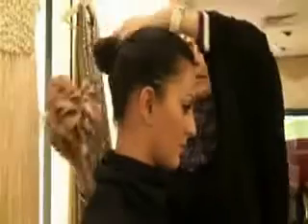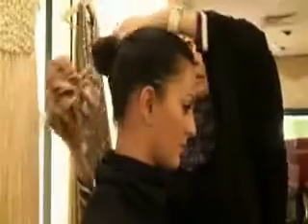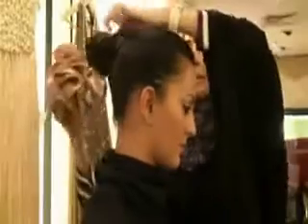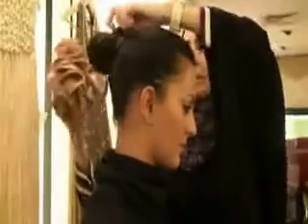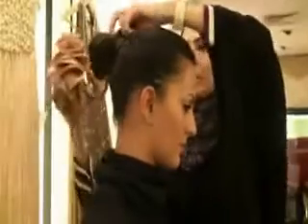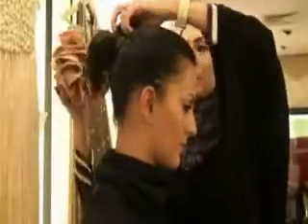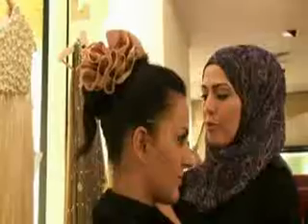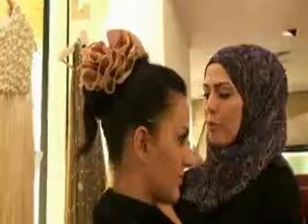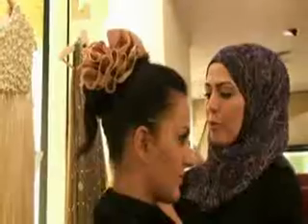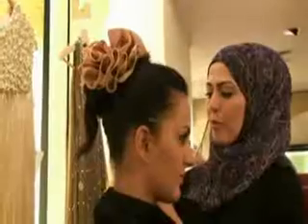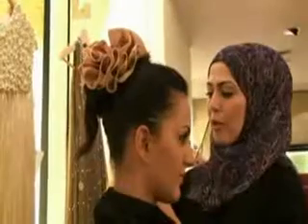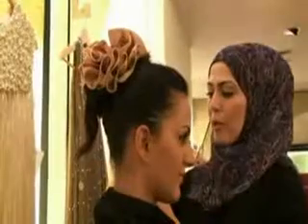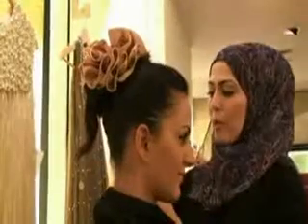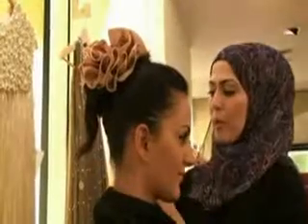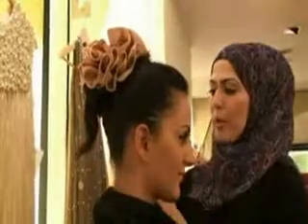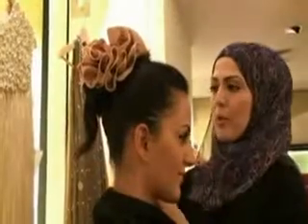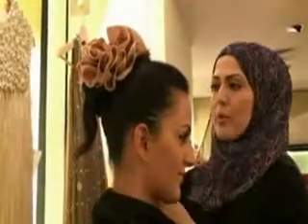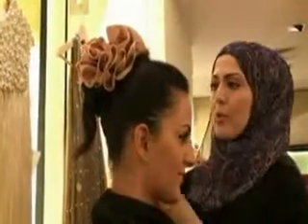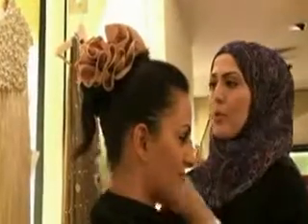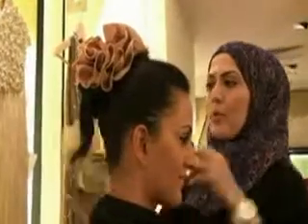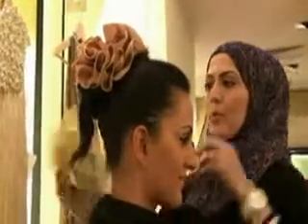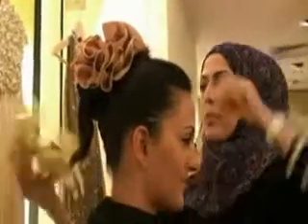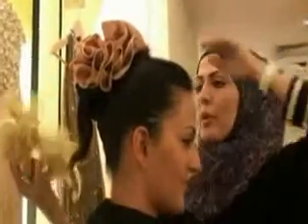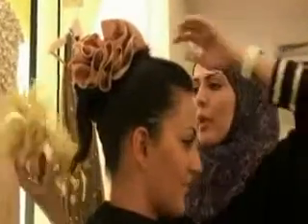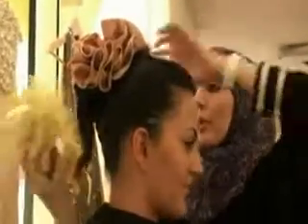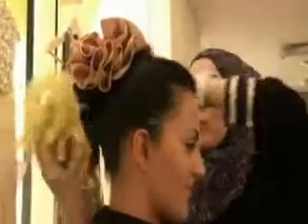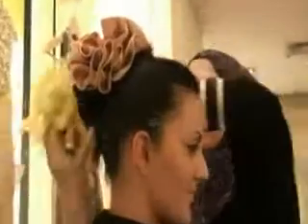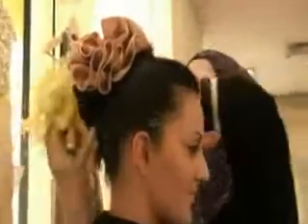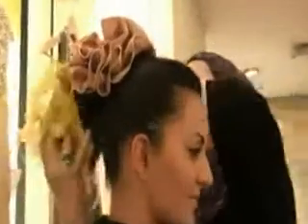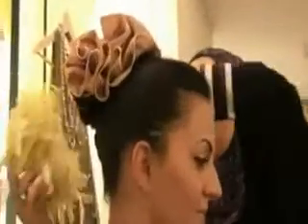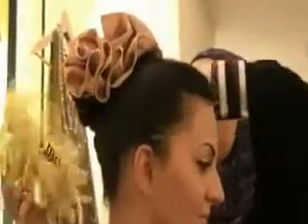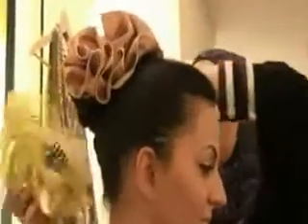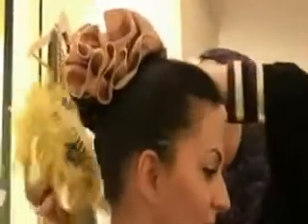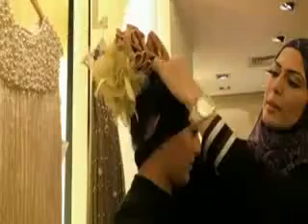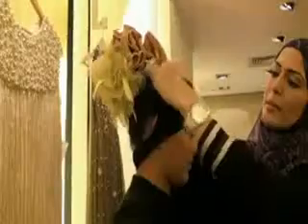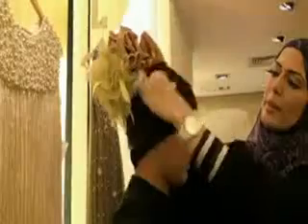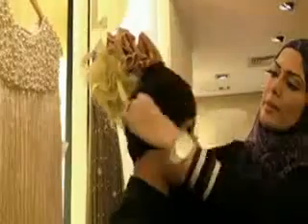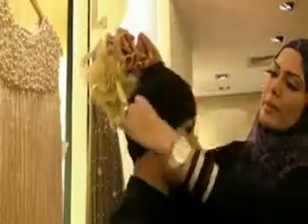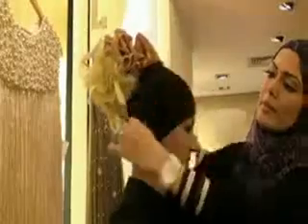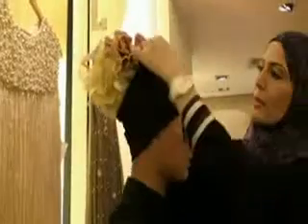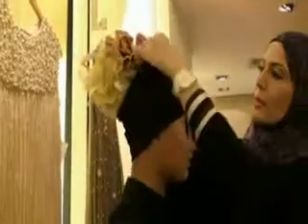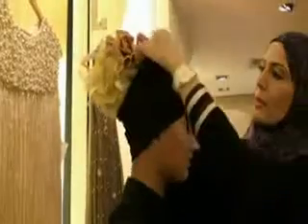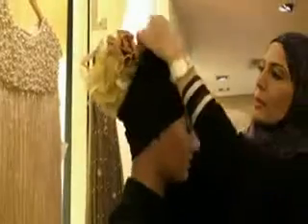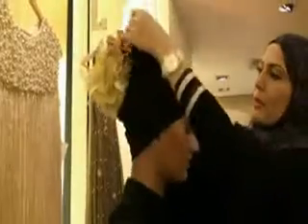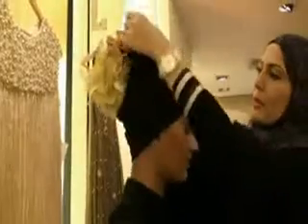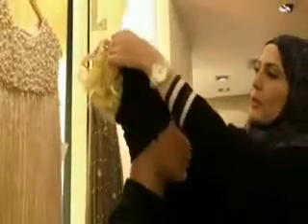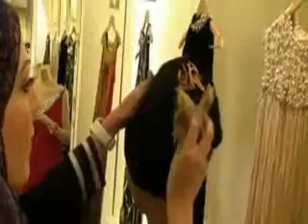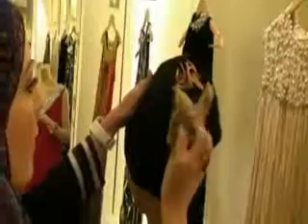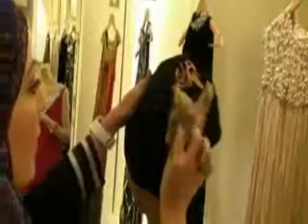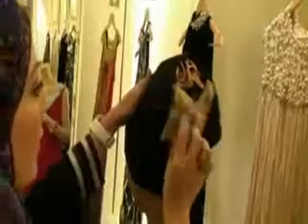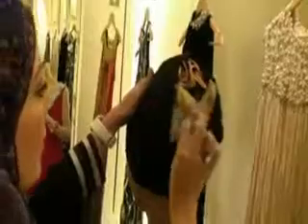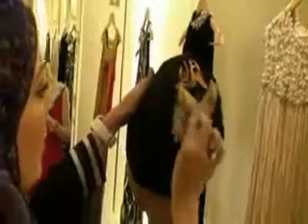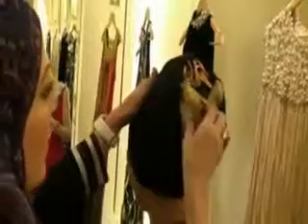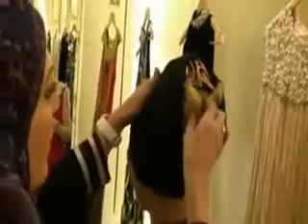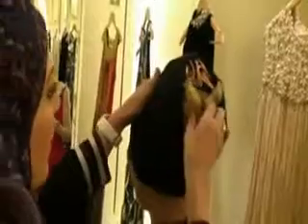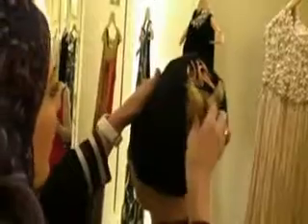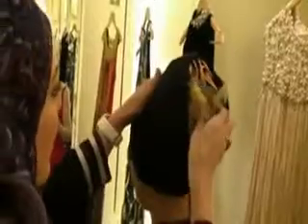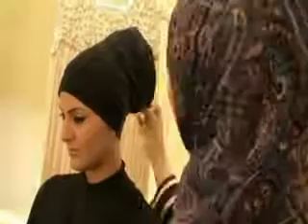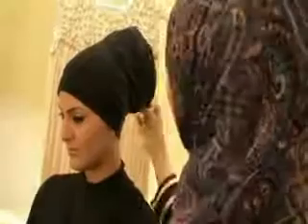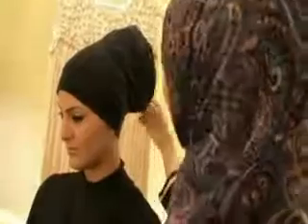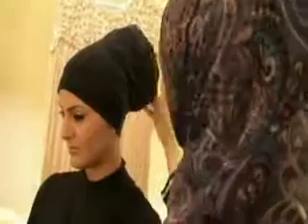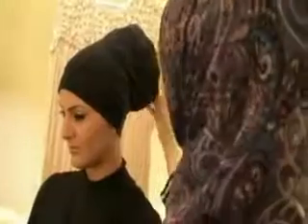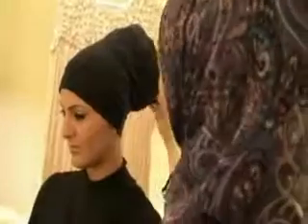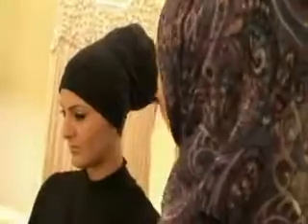Clip here. For more volume, we use more than one. Then the headband goes over, covers the plump, and that's the base.